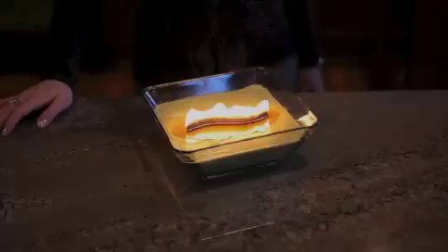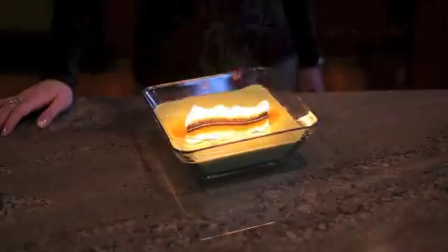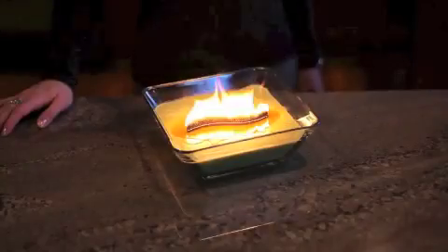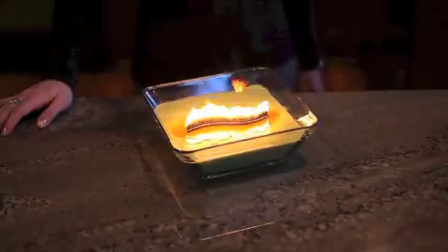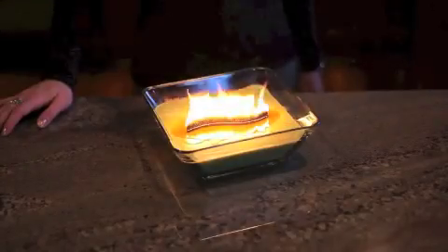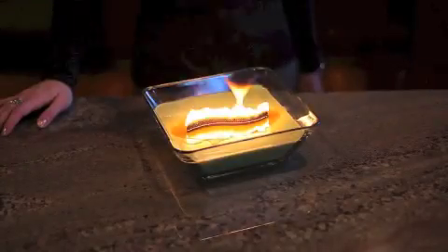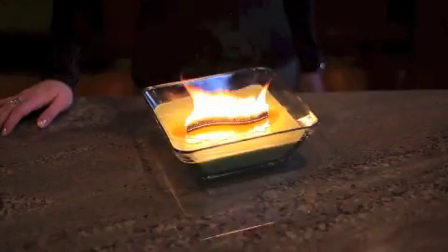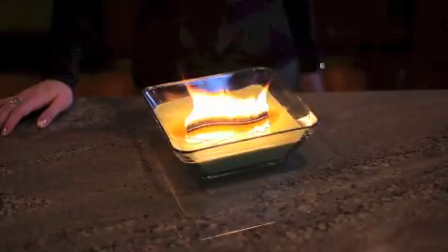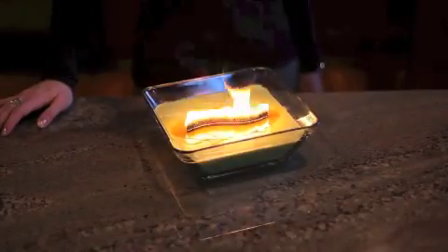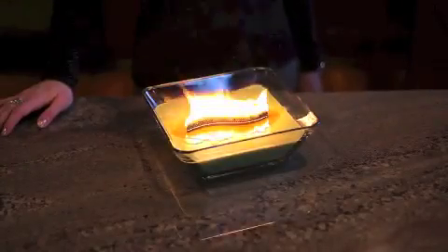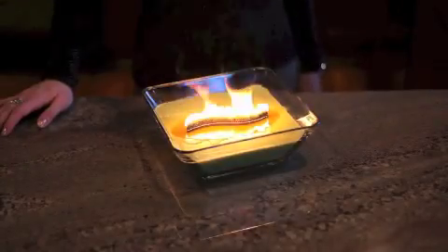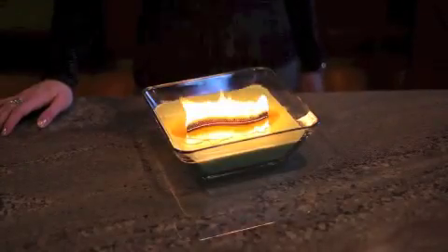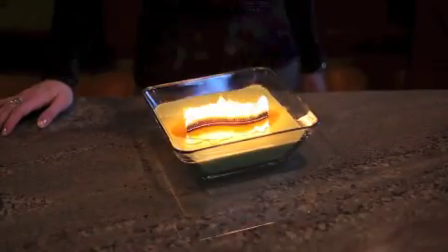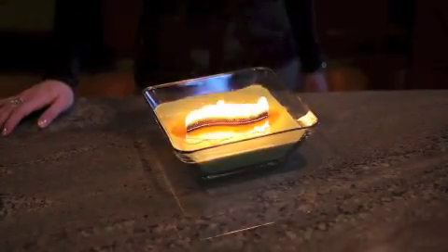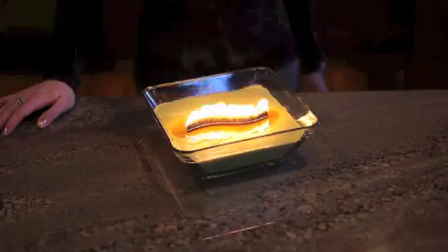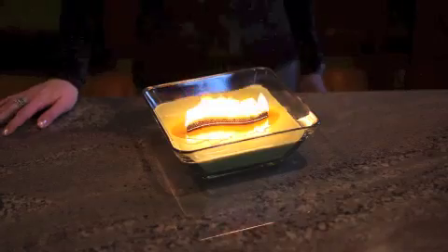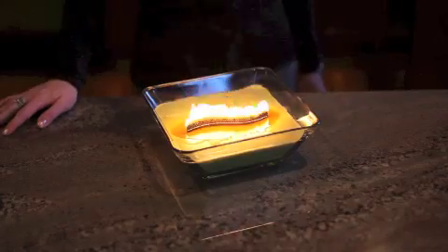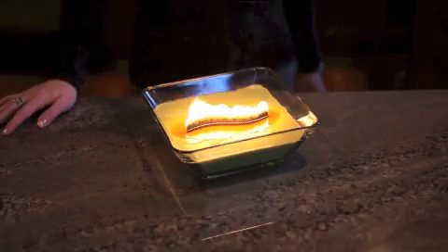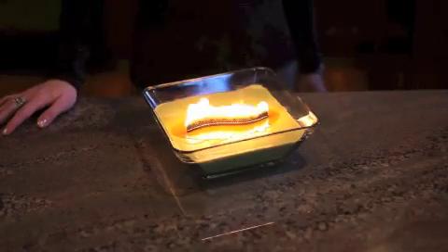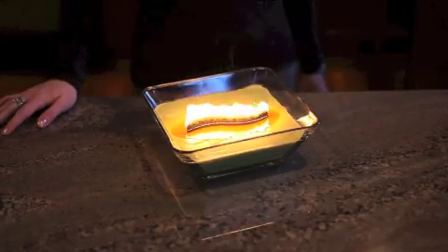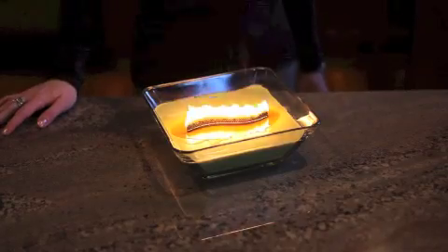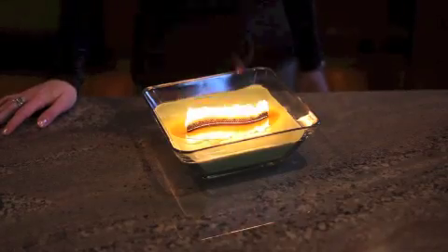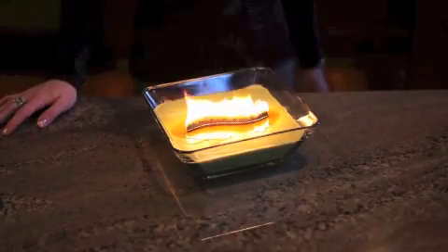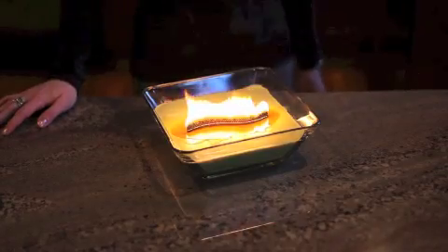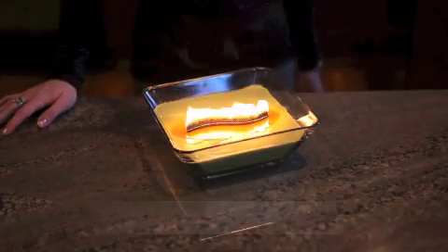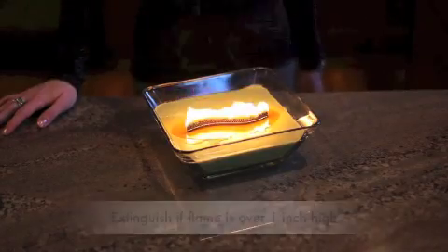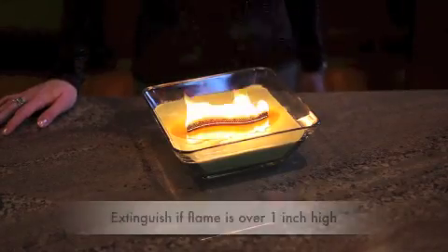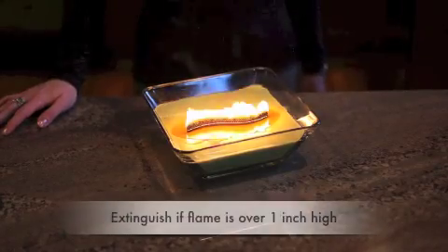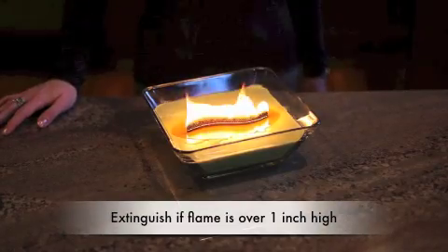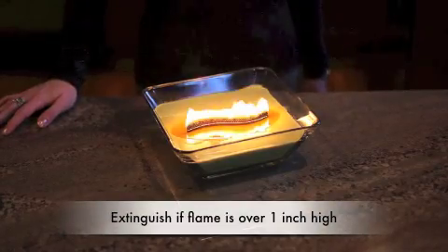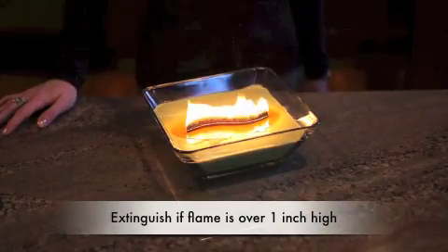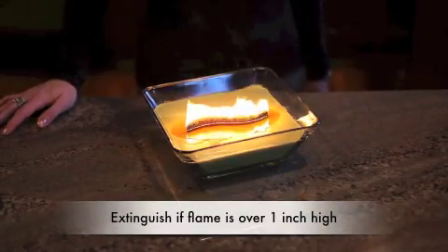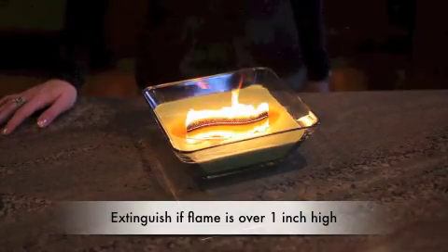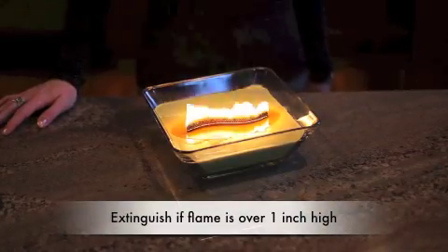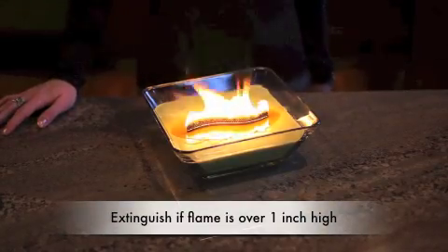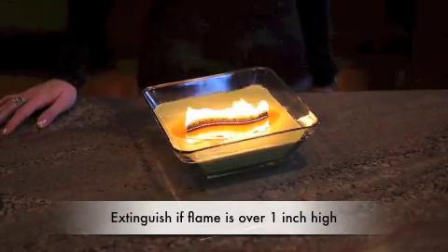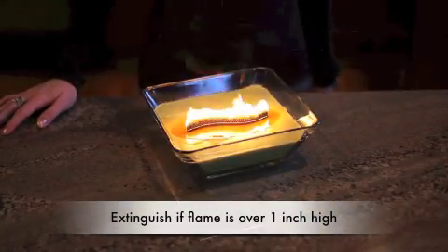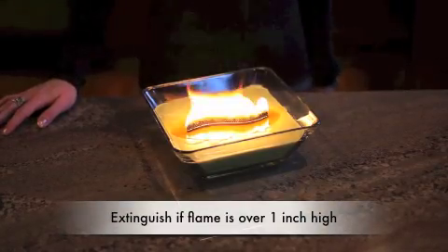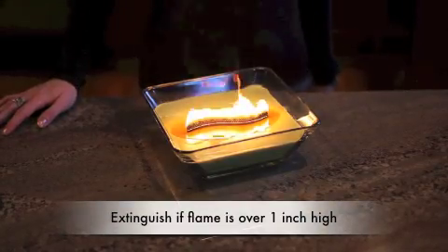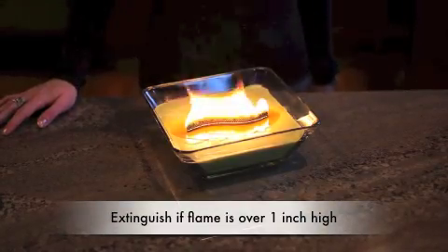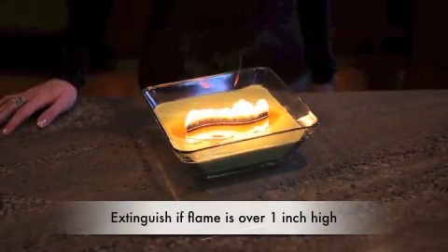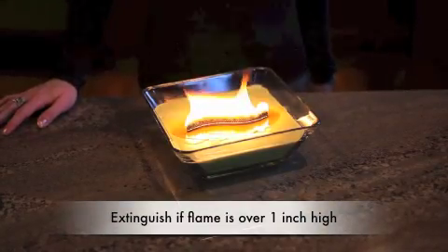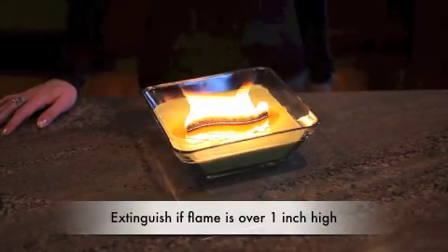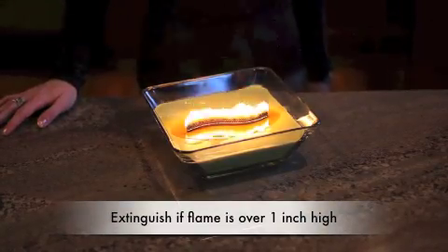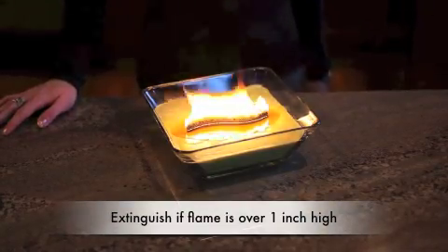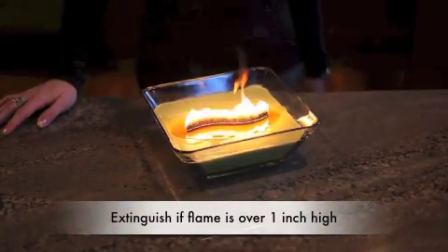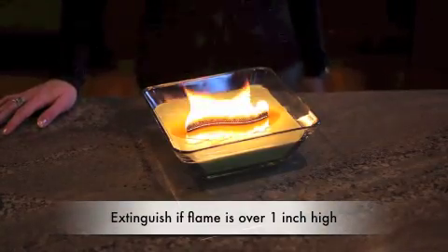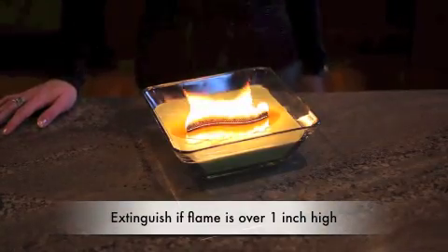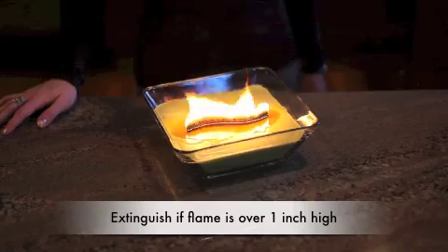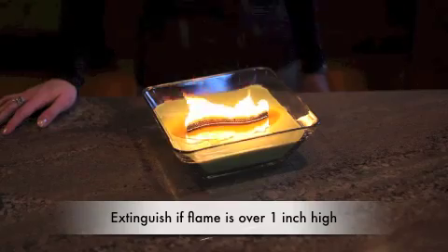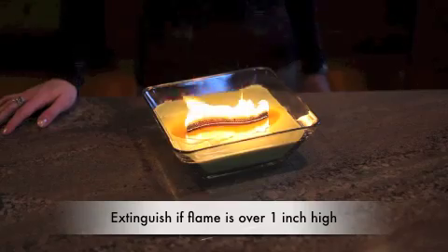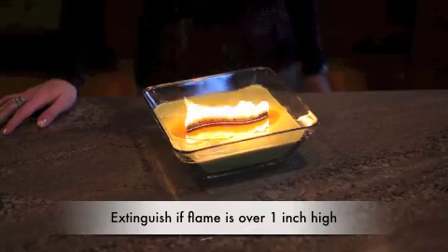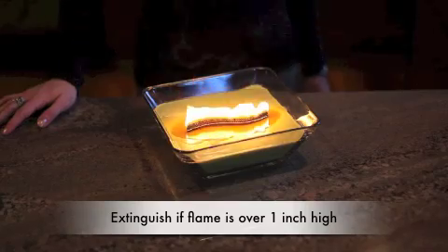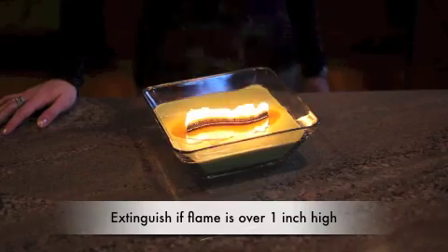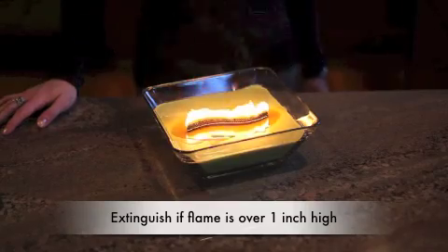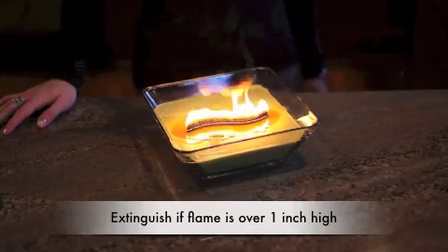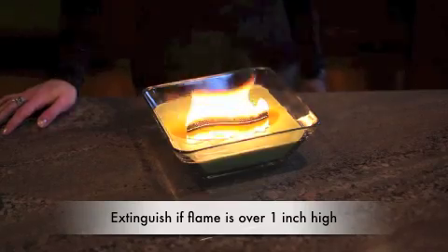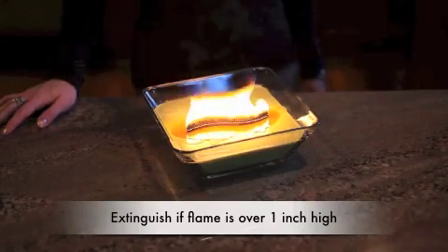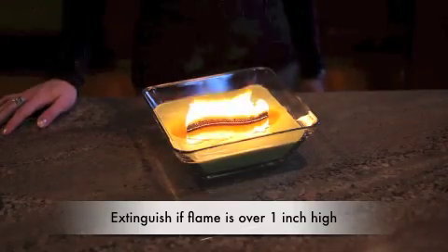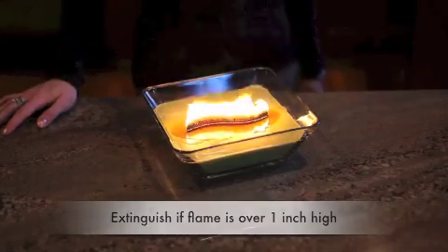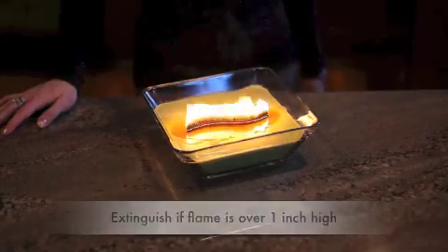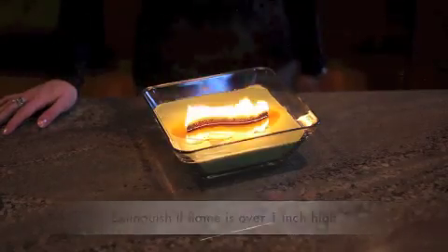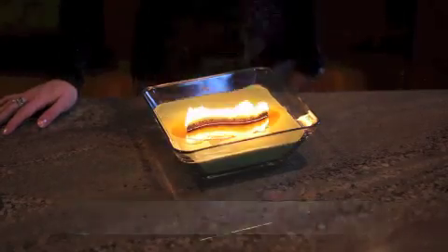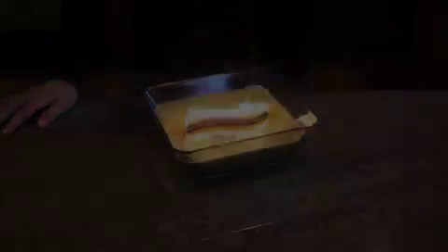When first lighting your candle, if you notice the flame is over an inch high, simply extinguish by gently blowing it out and wait a moment for the wick and wax to cool.